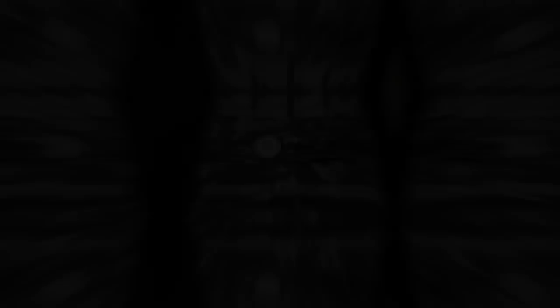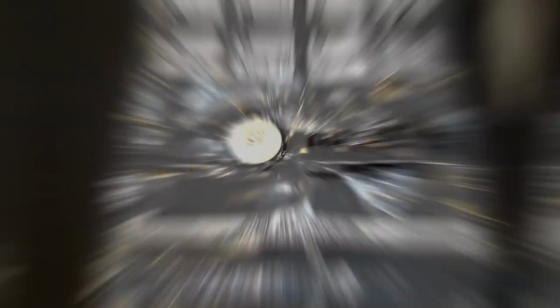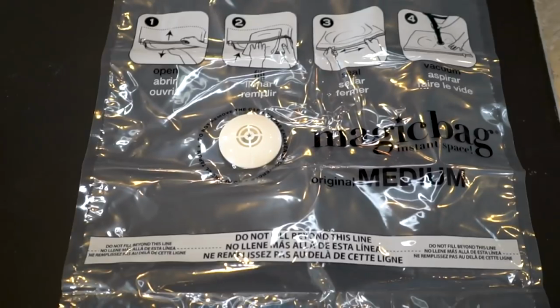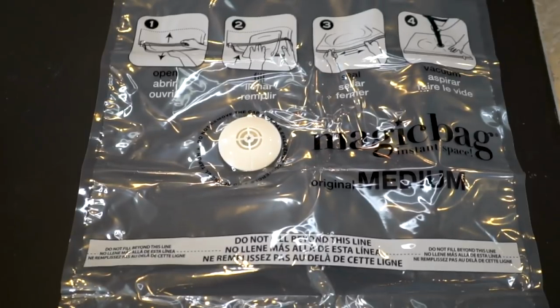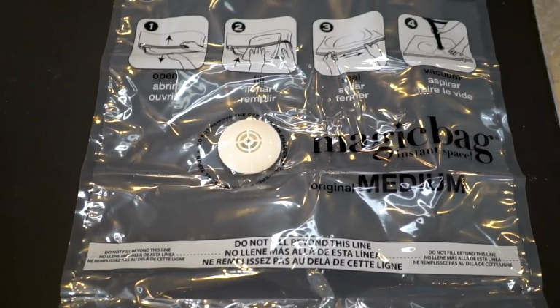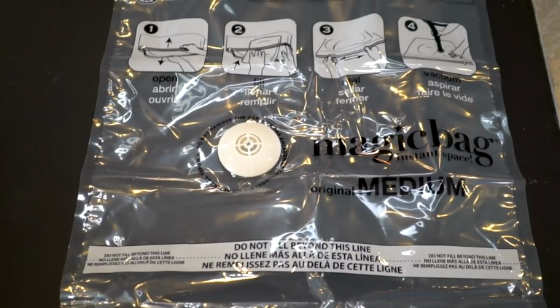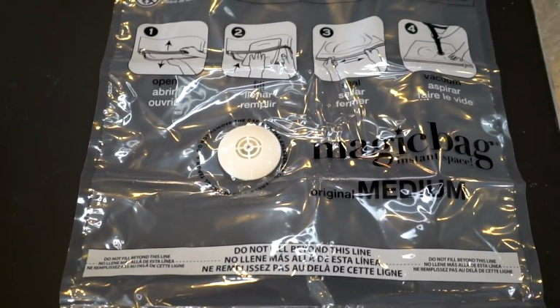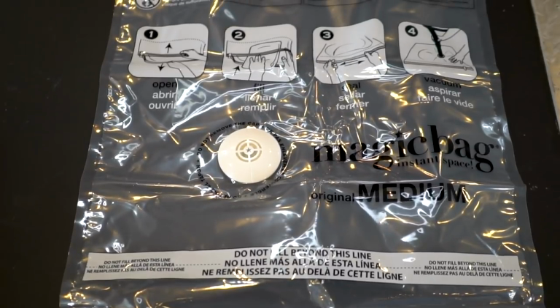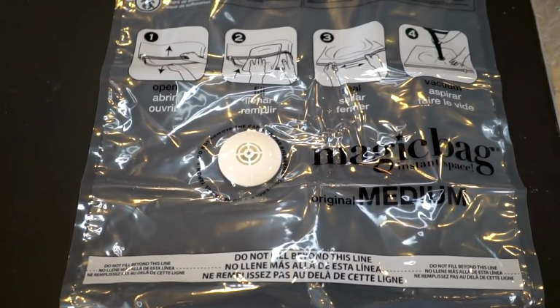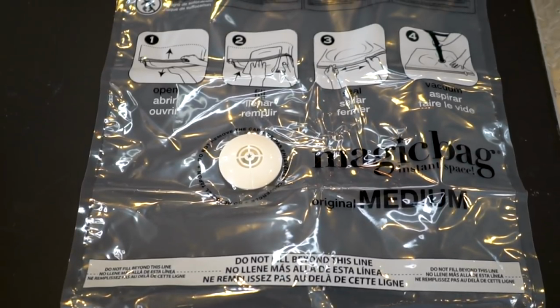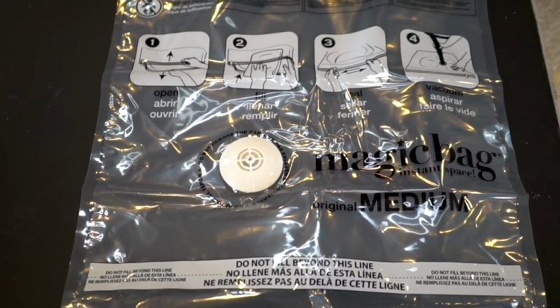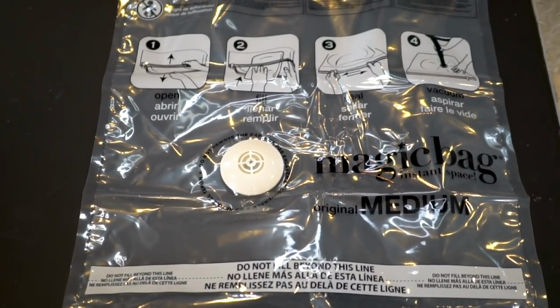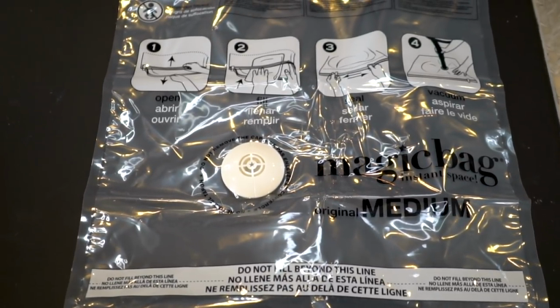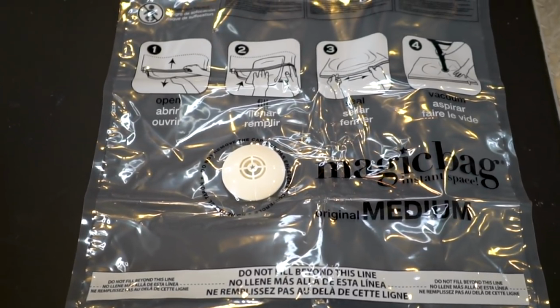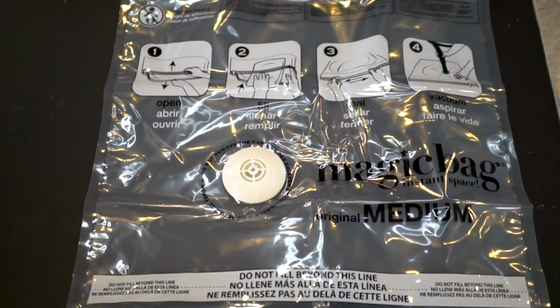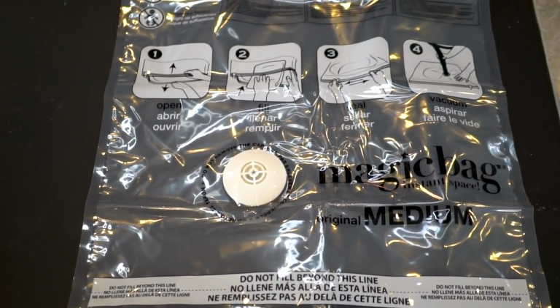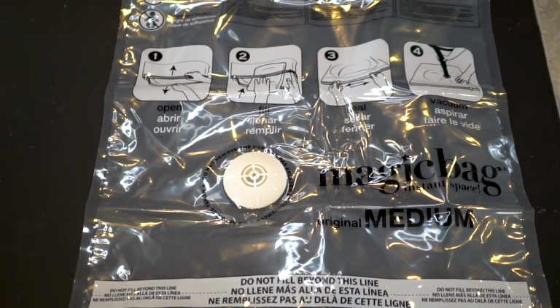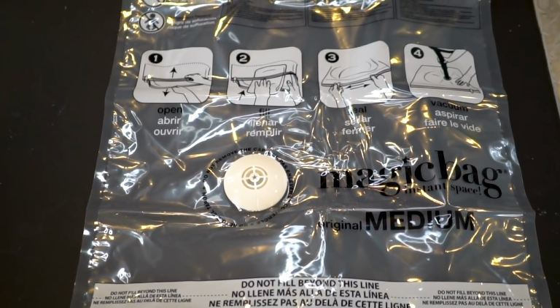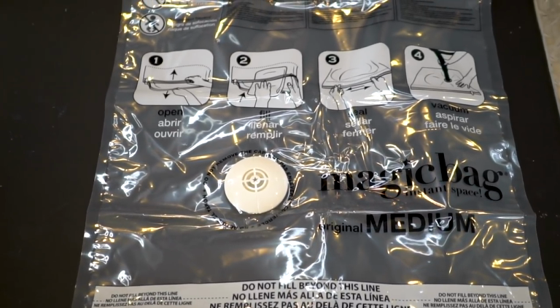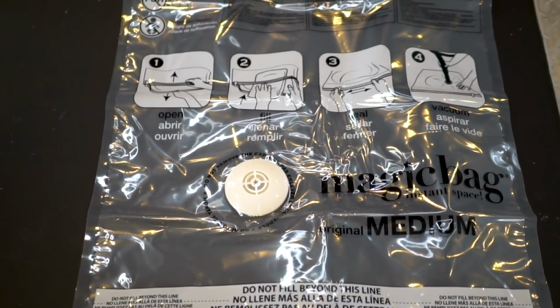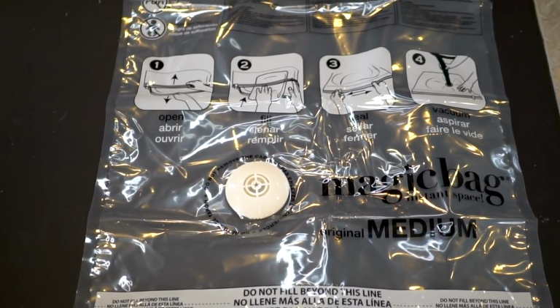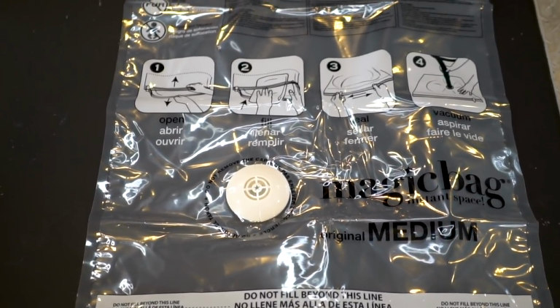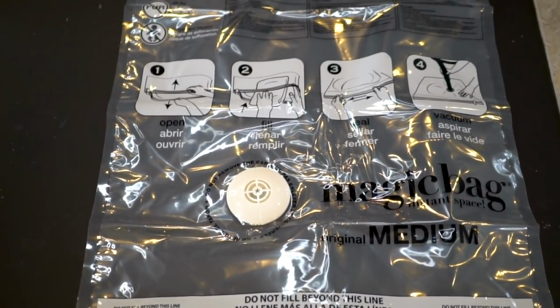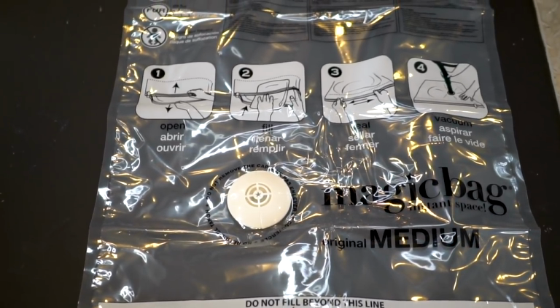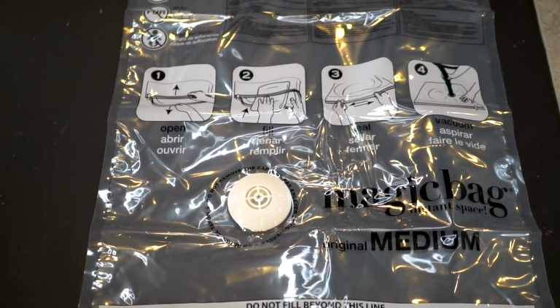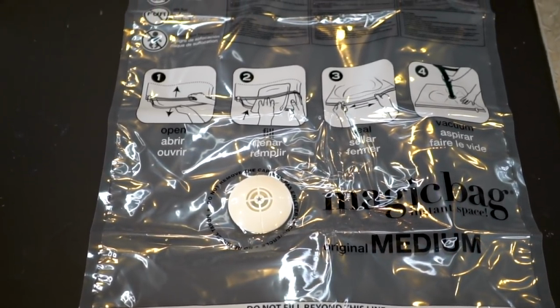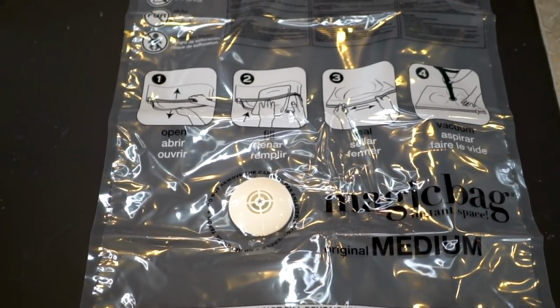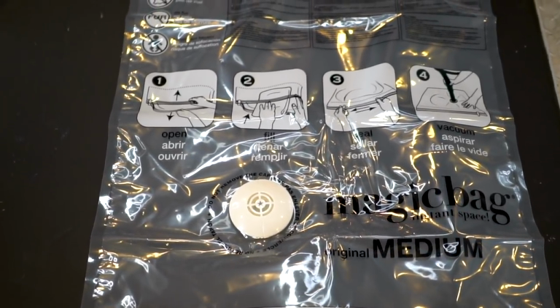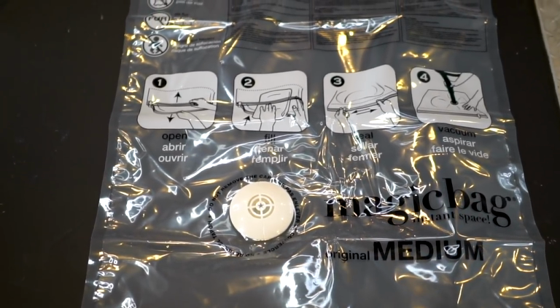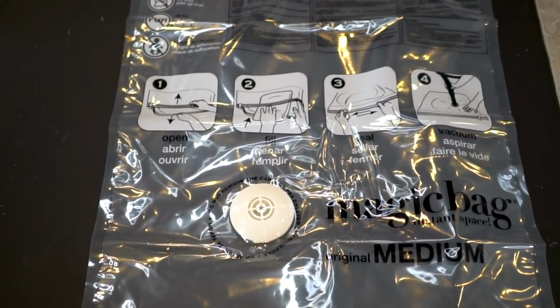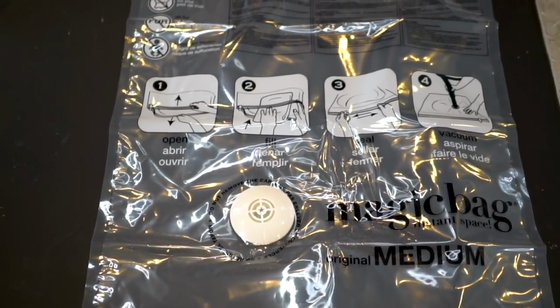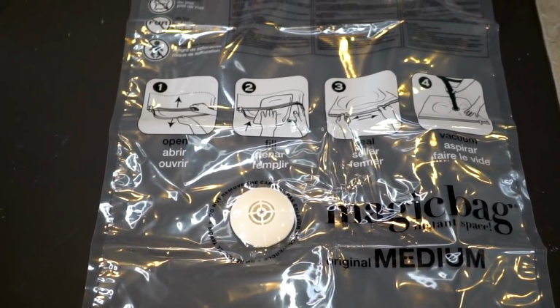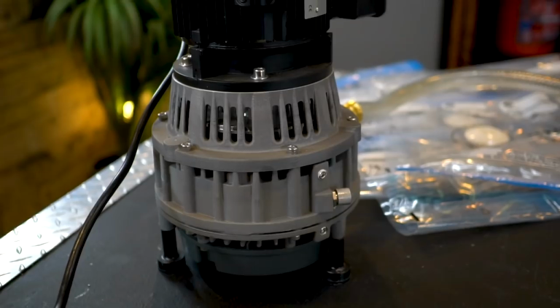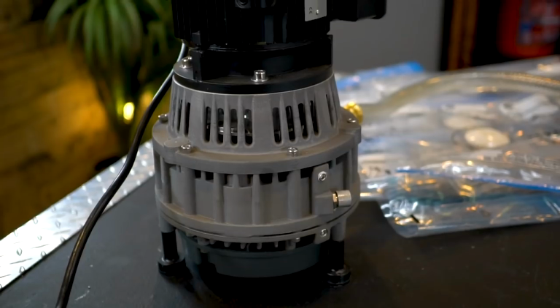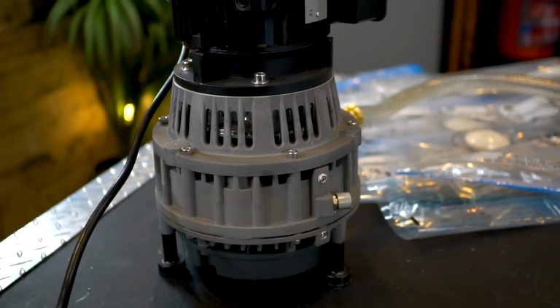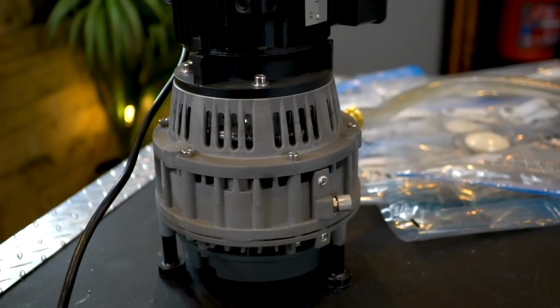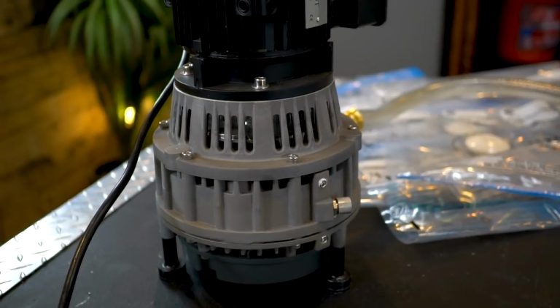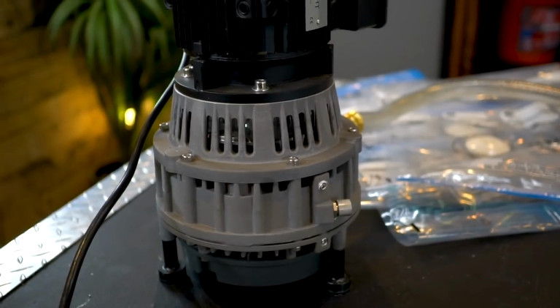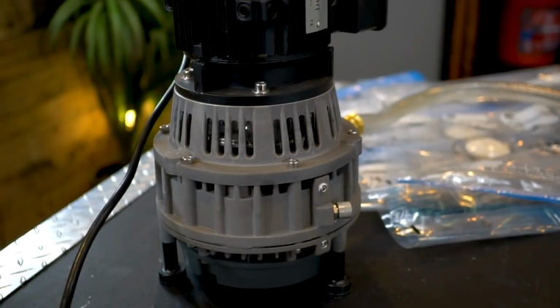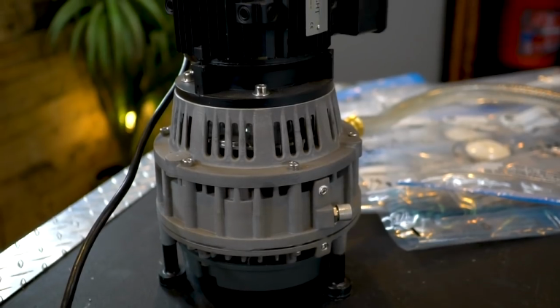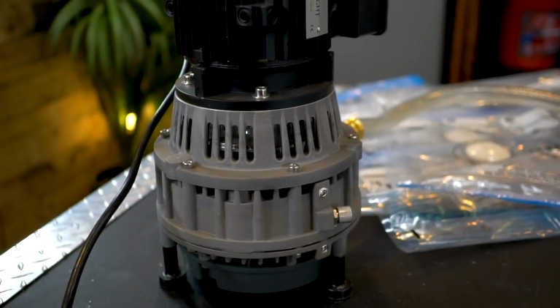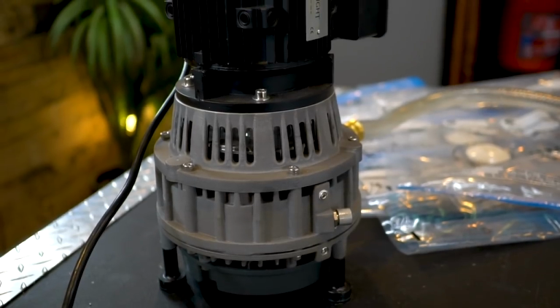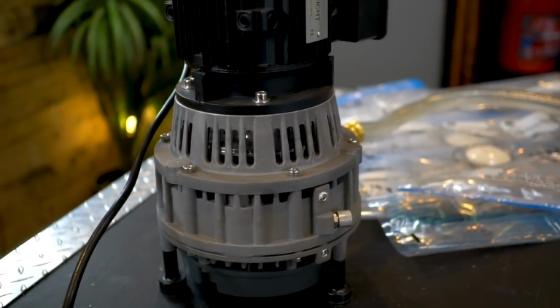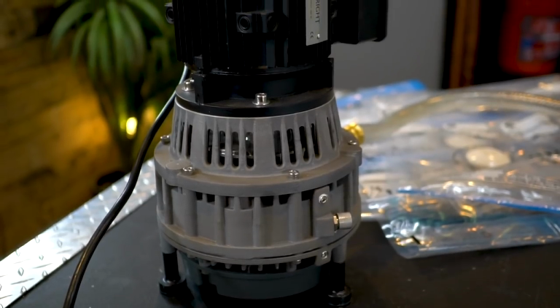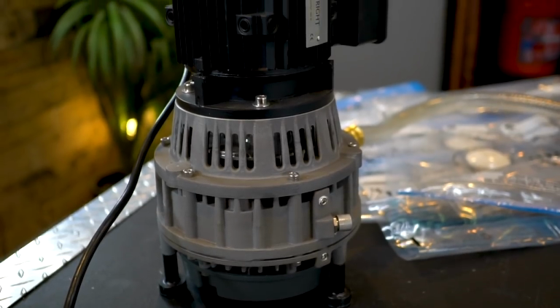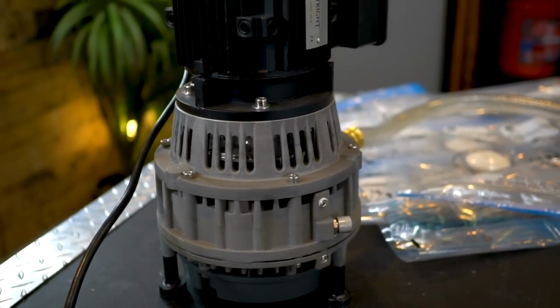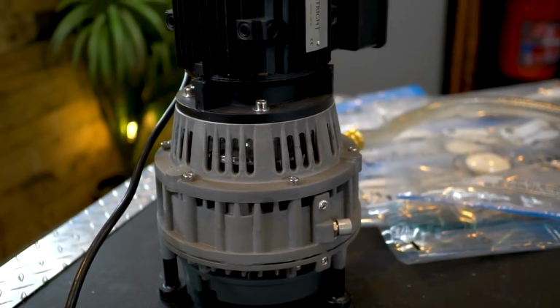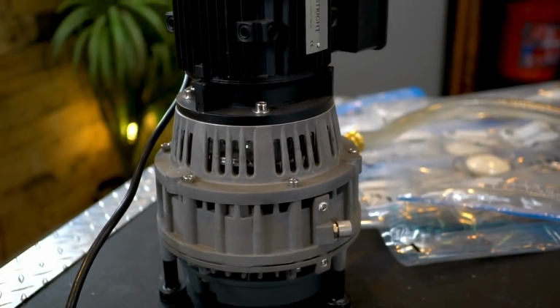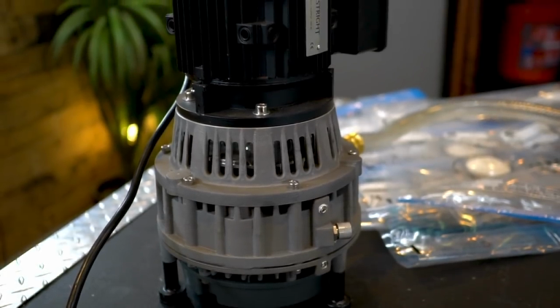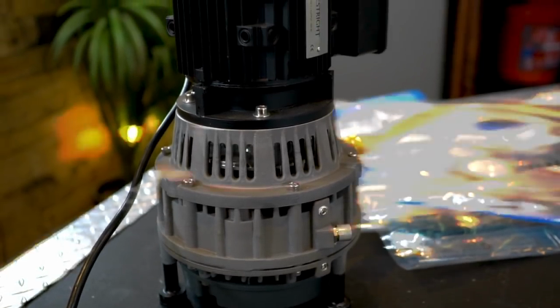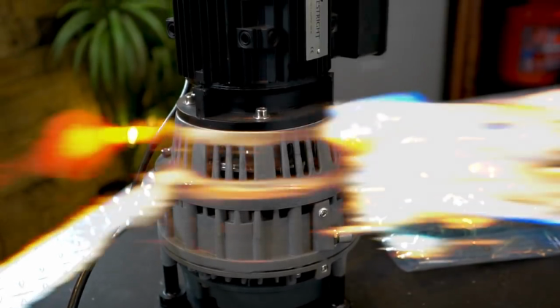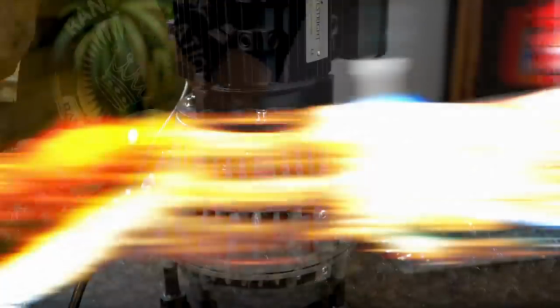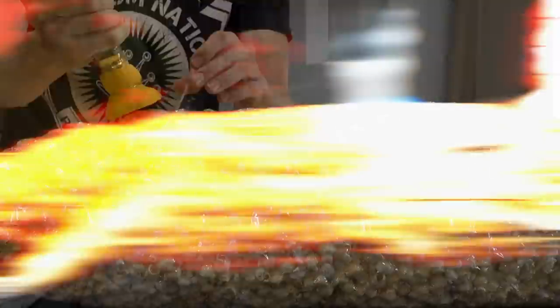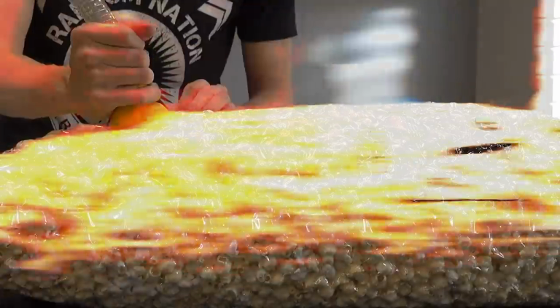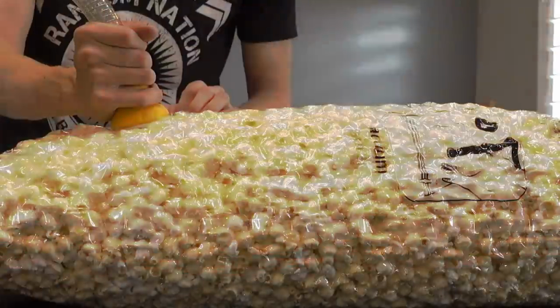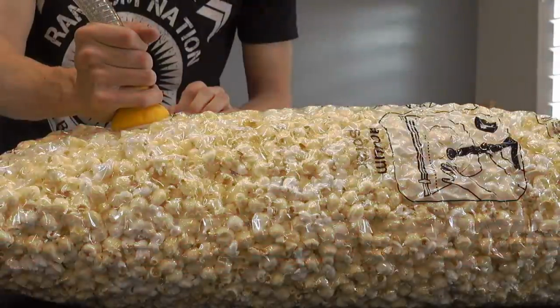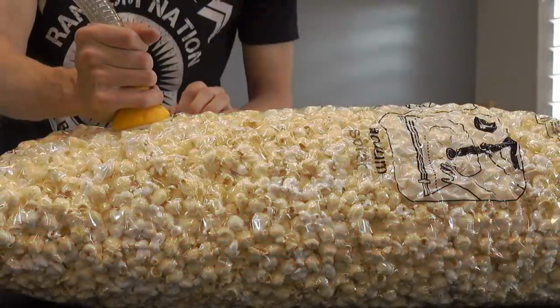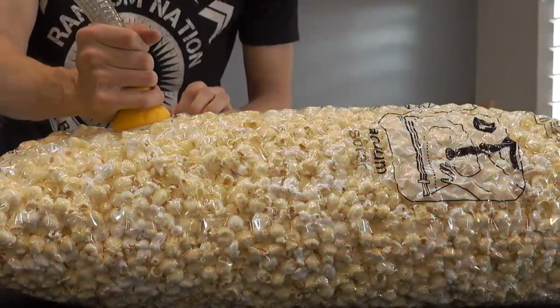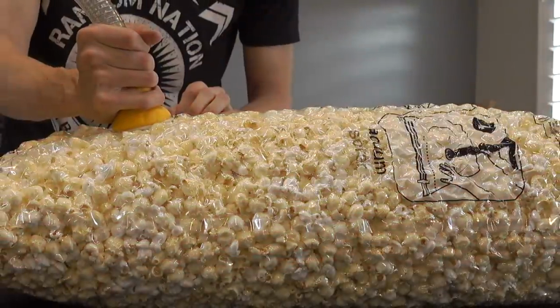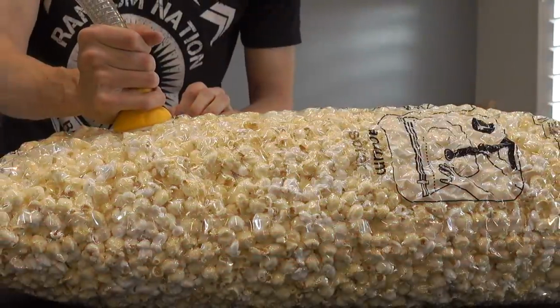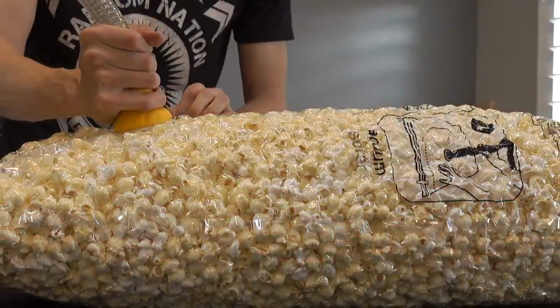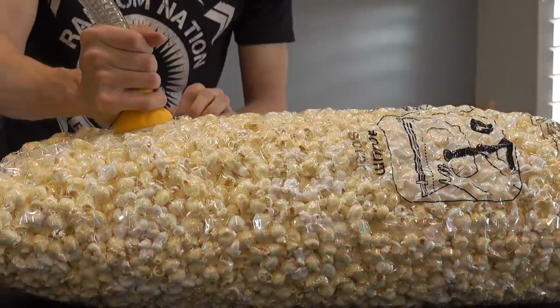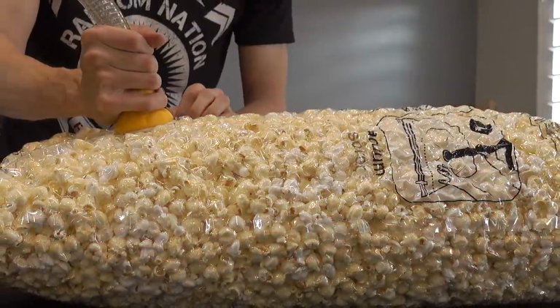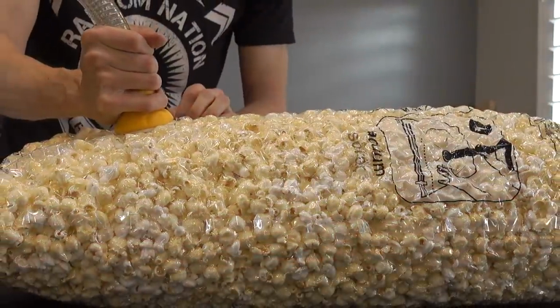Today we're going to see what happens if we take a vacuum storage bag and hook it up to a pump that has way more power than a vacuum.